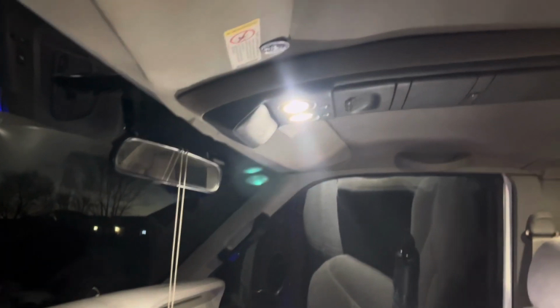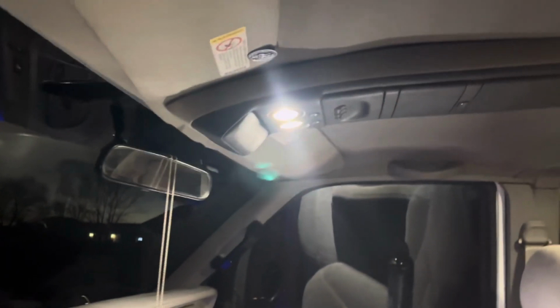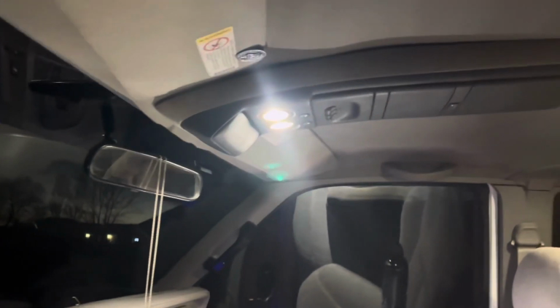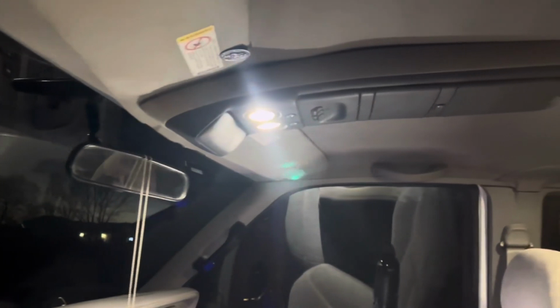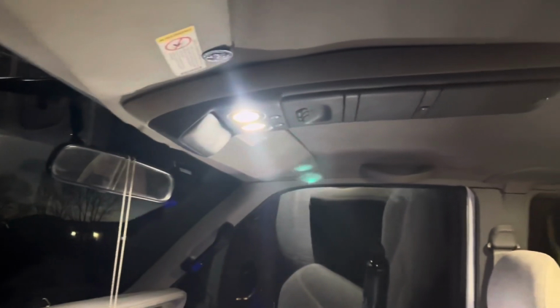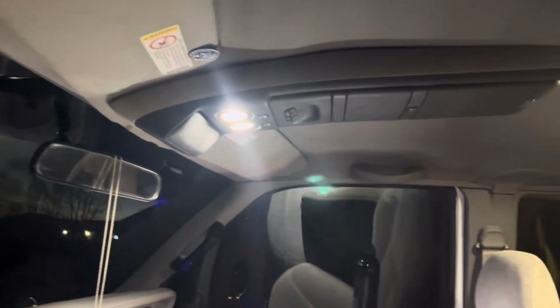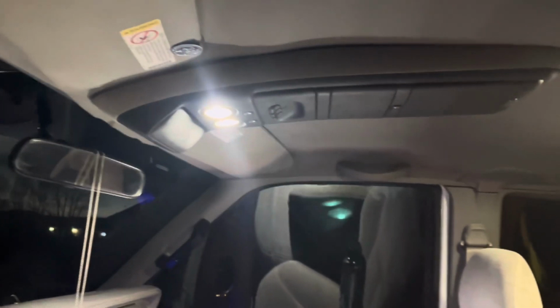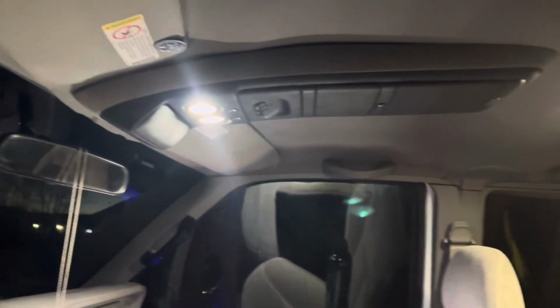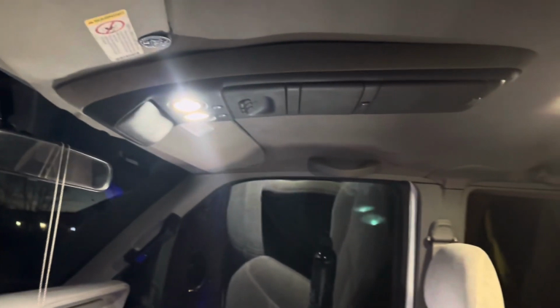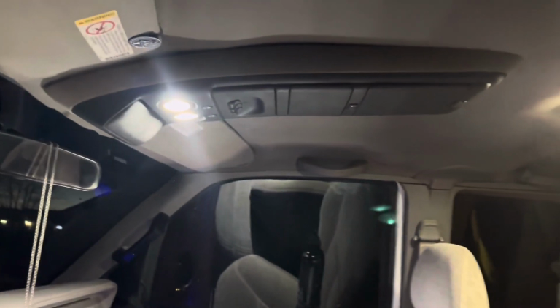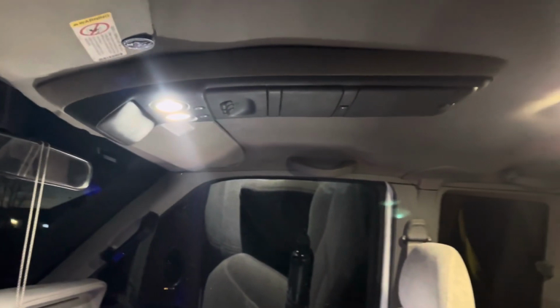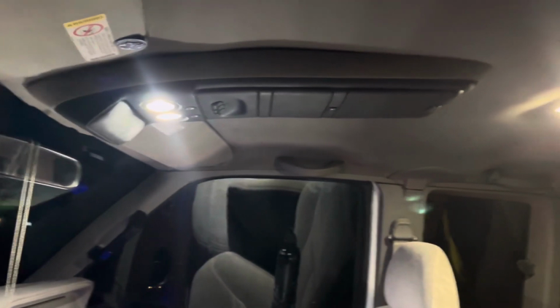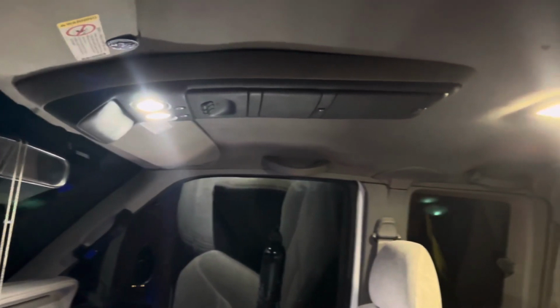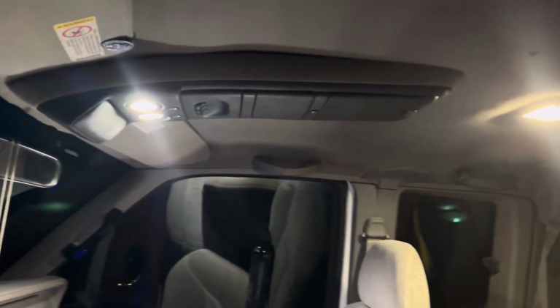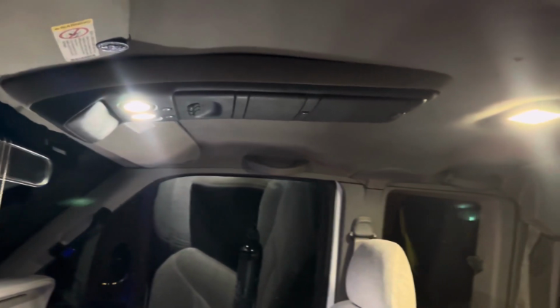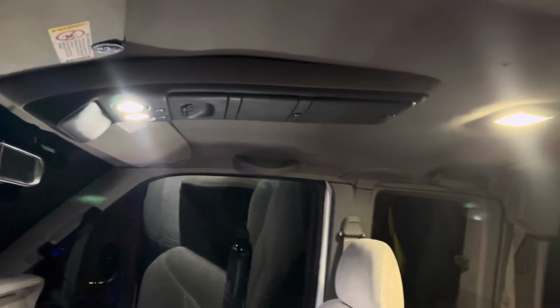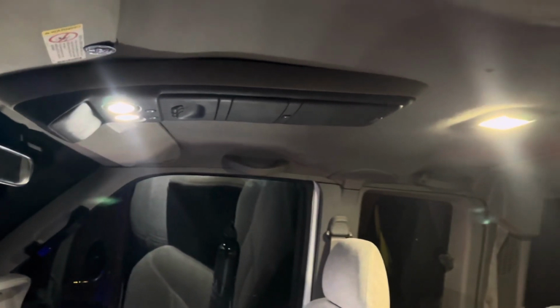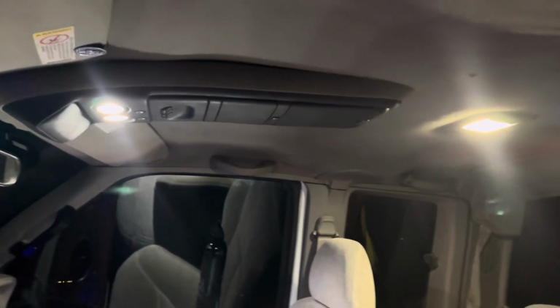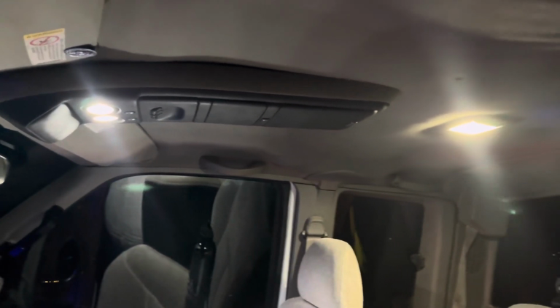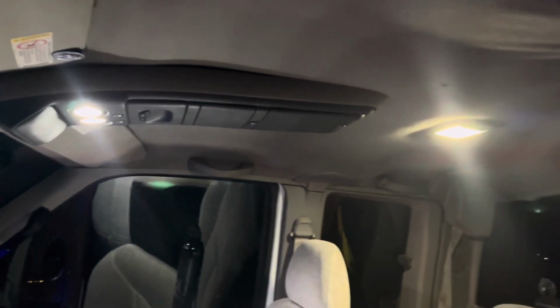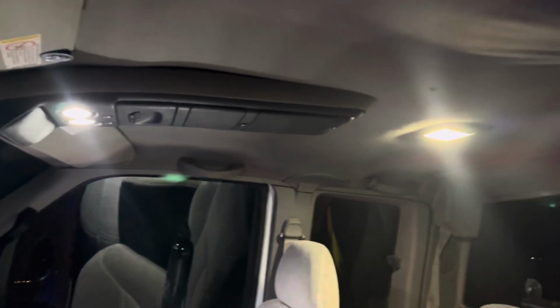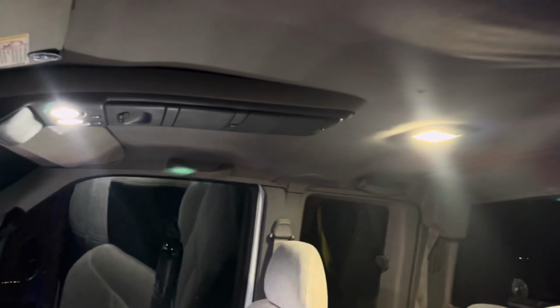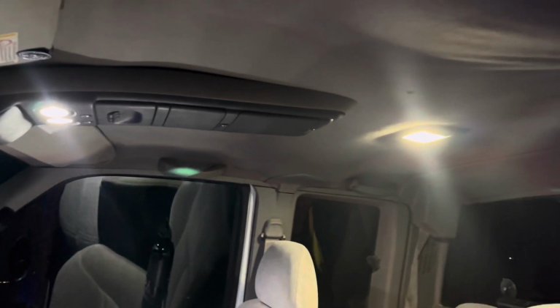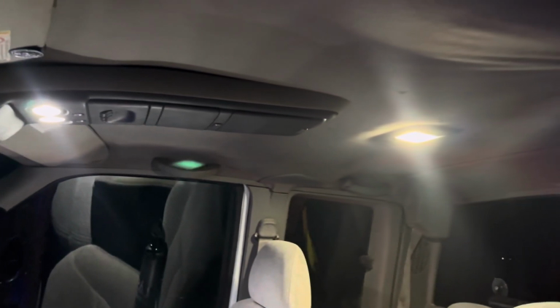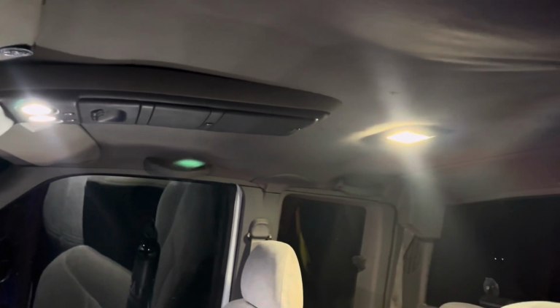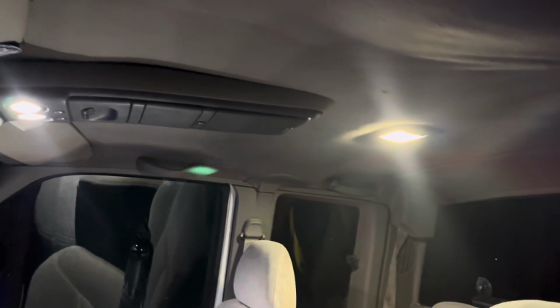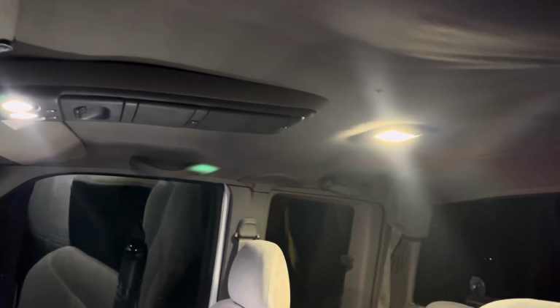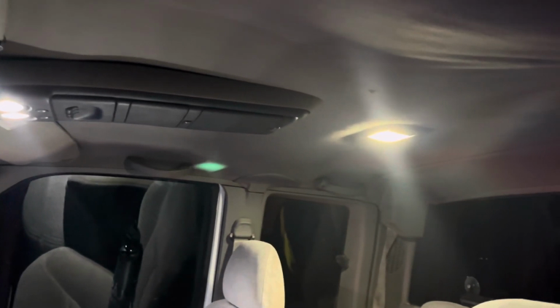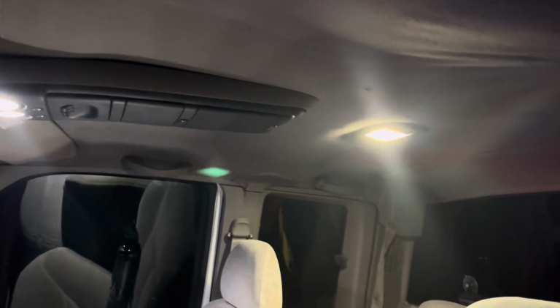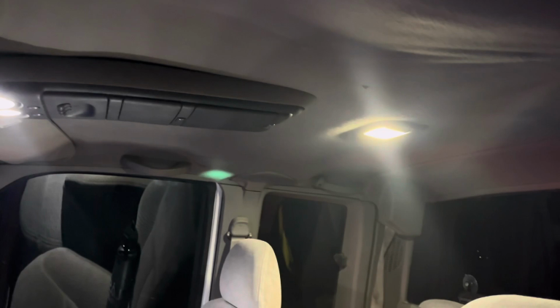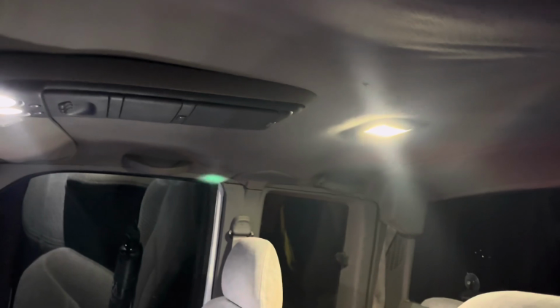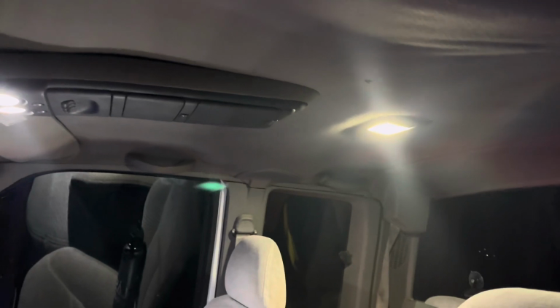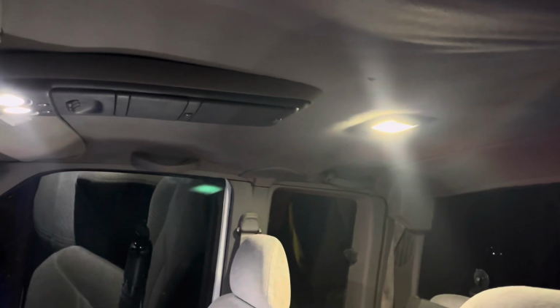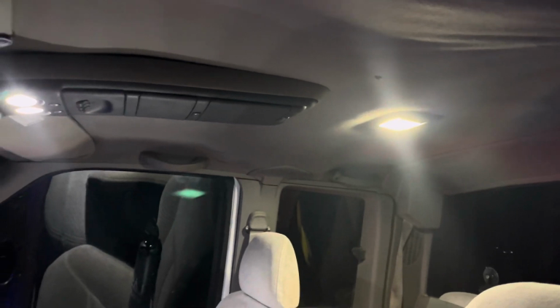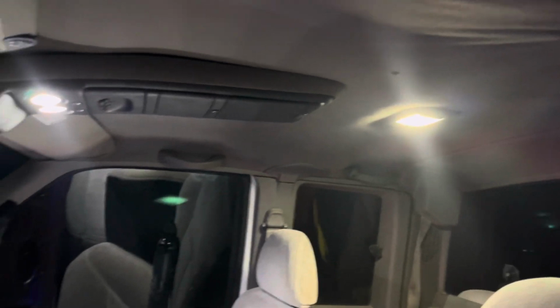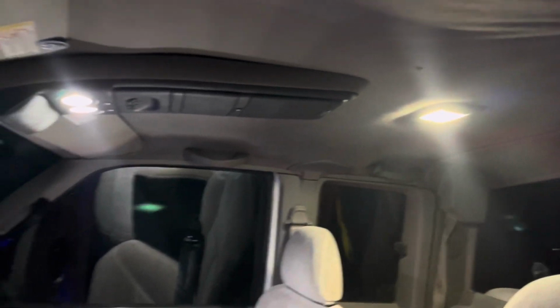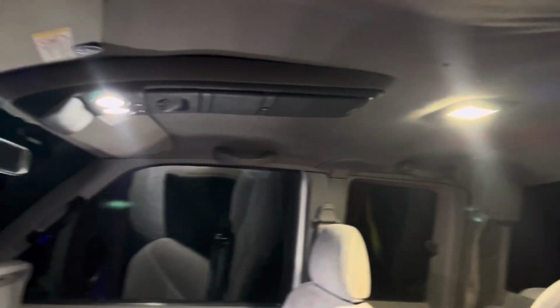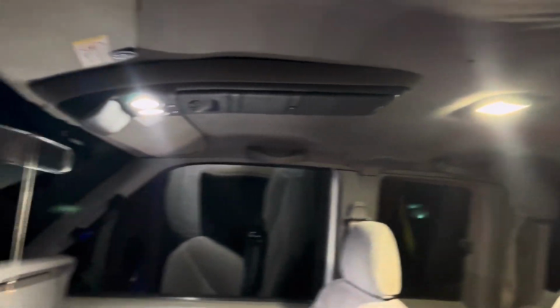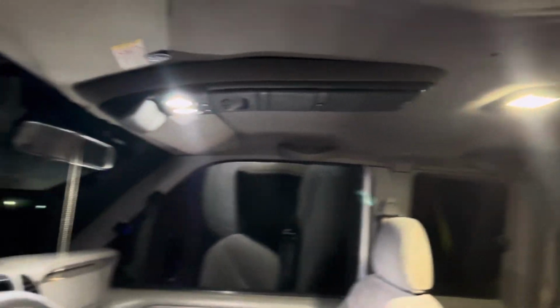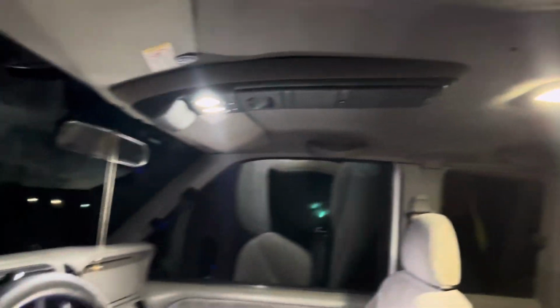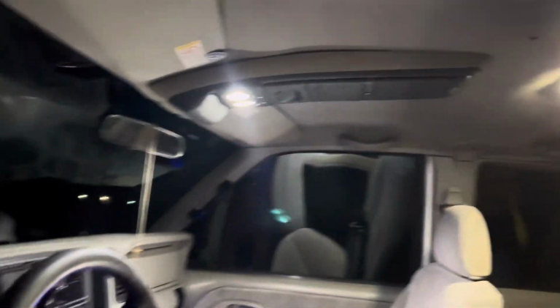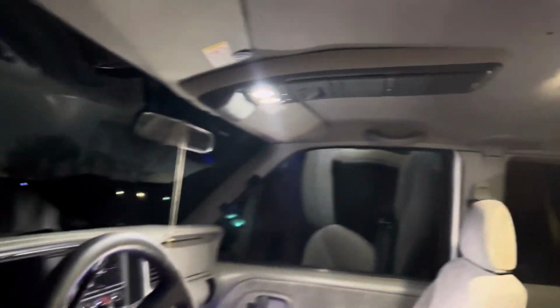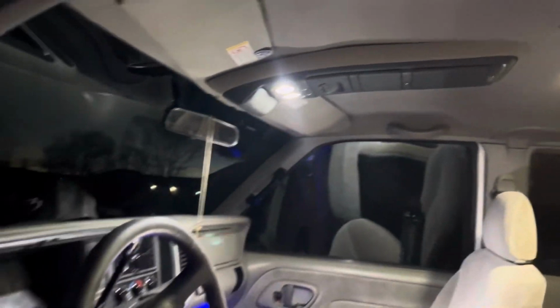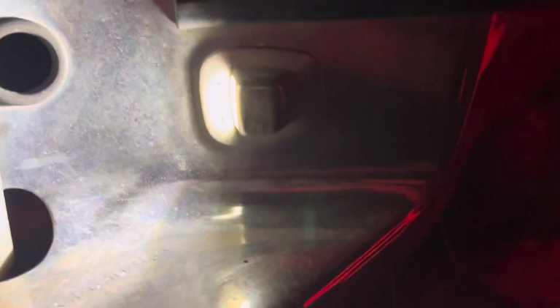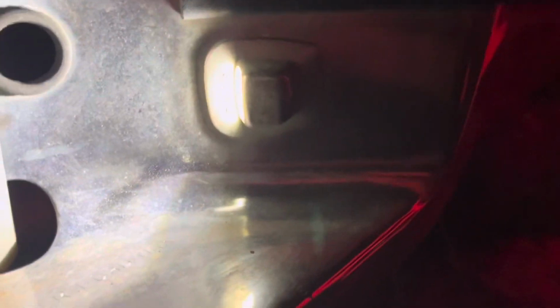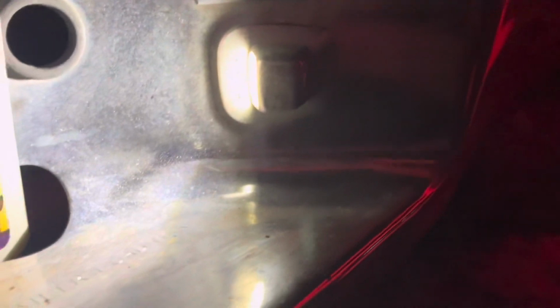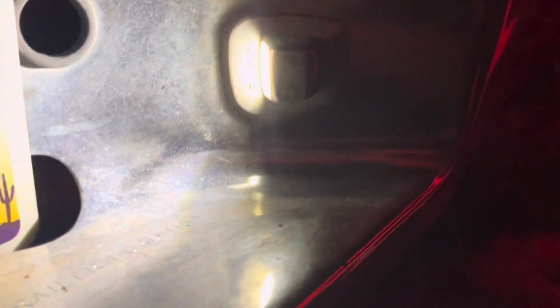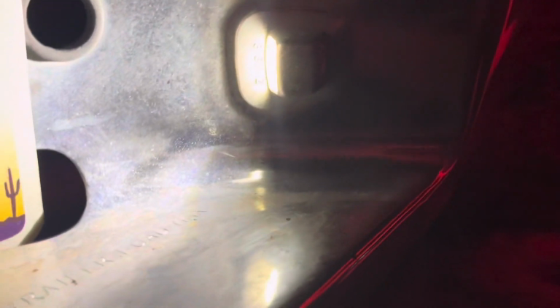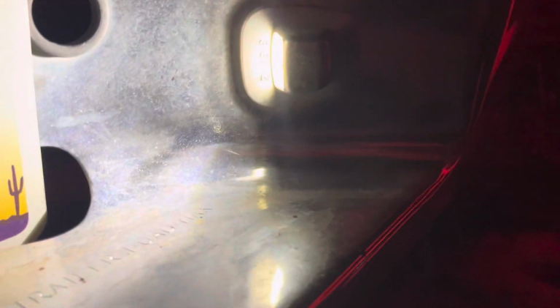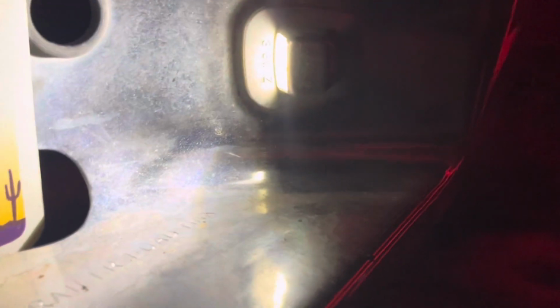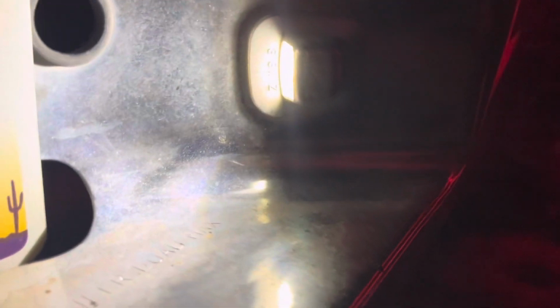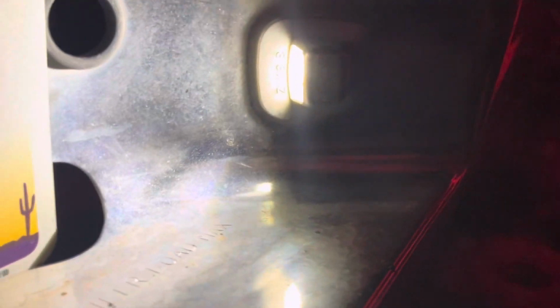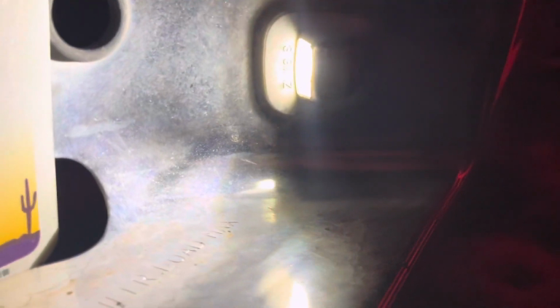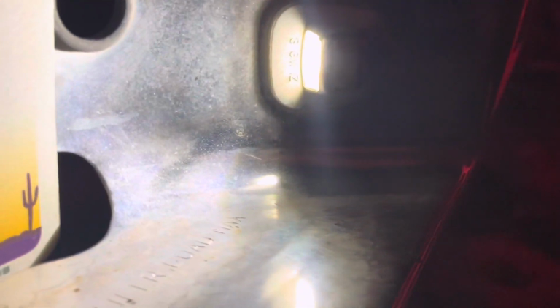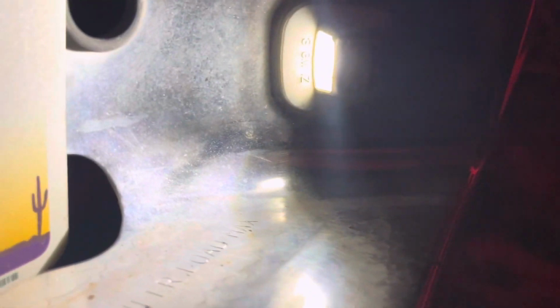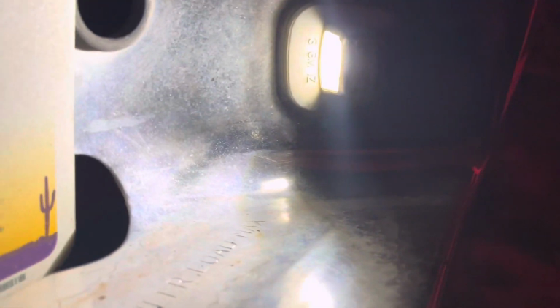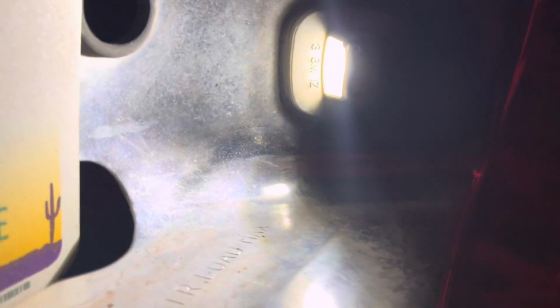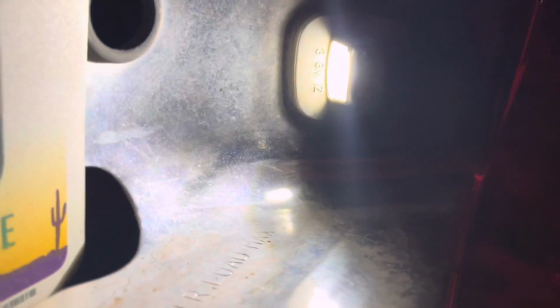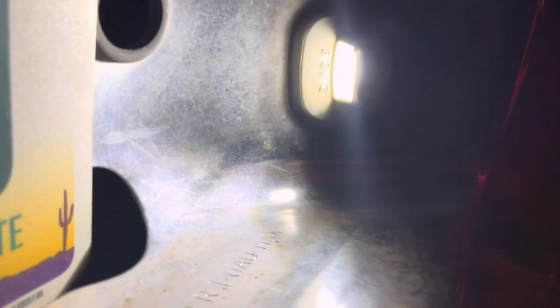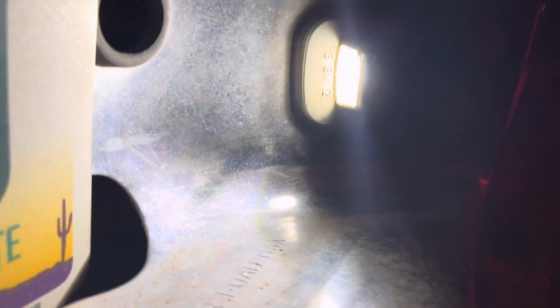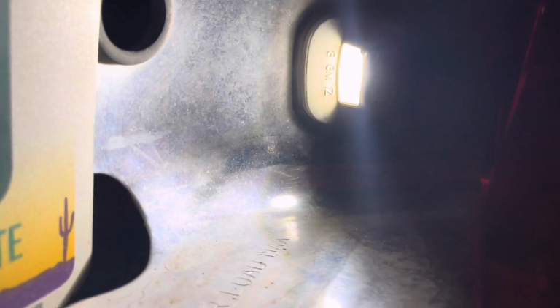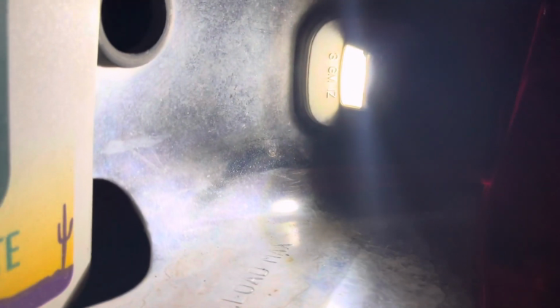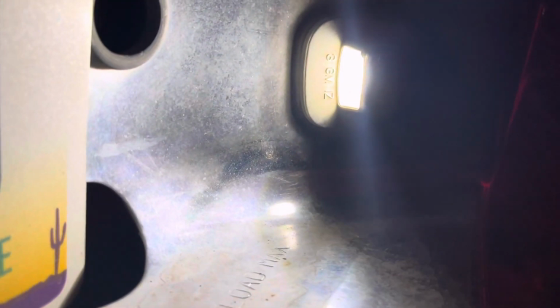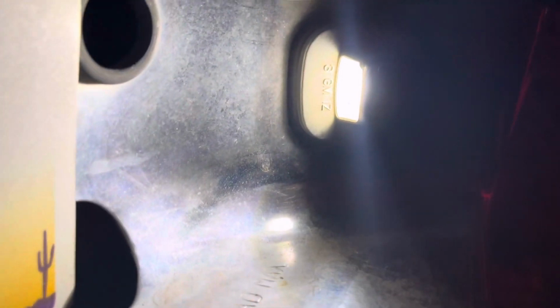Alright, so this is what it looks like at night — these things are extremely bright. Alright, this is the license plate light.